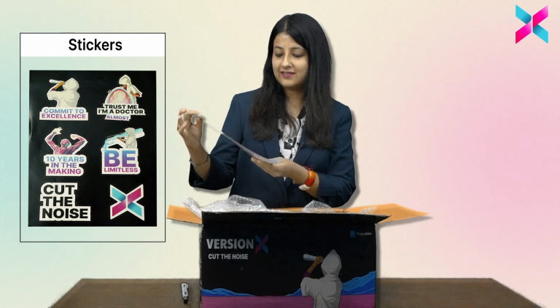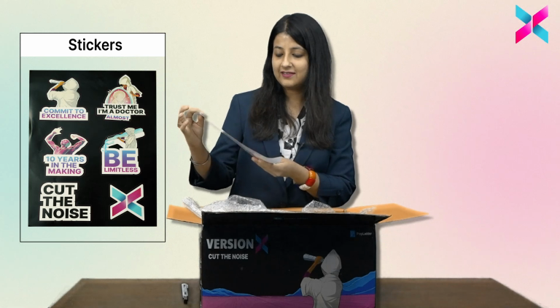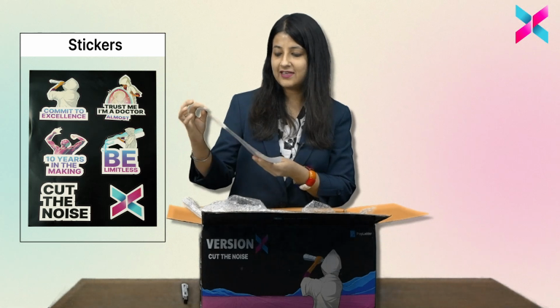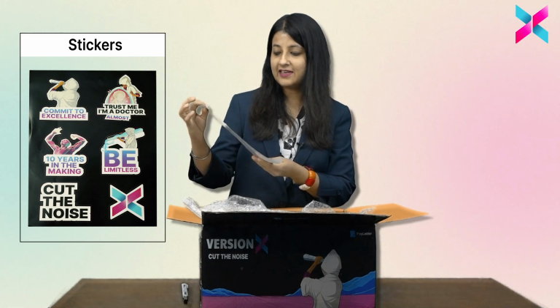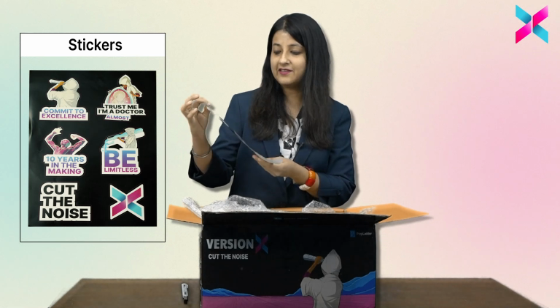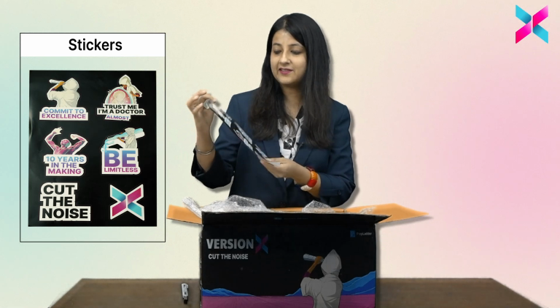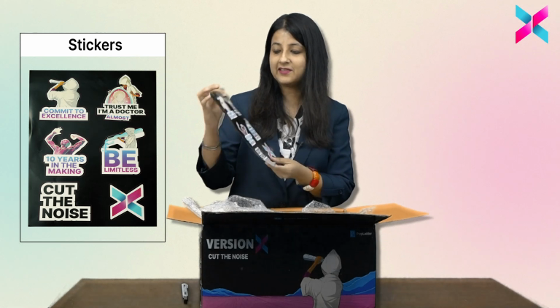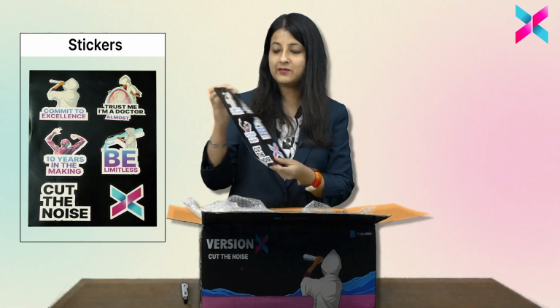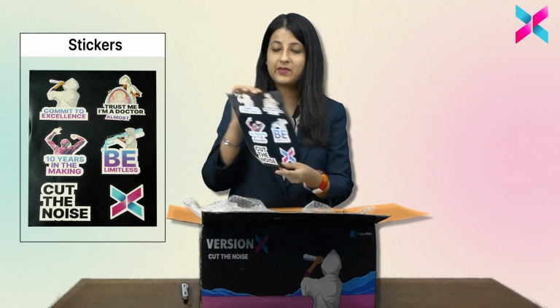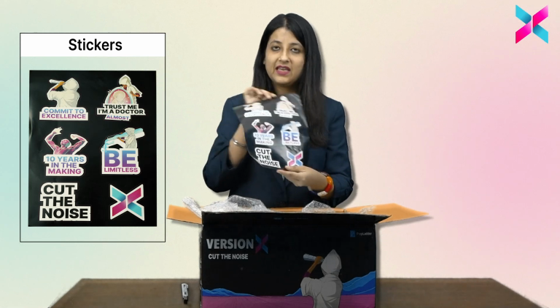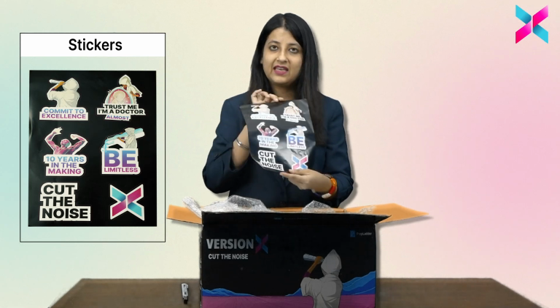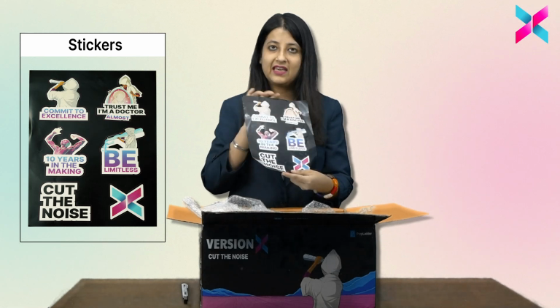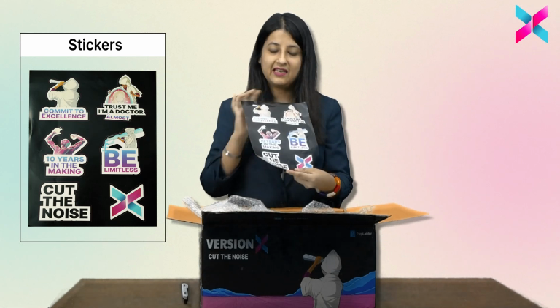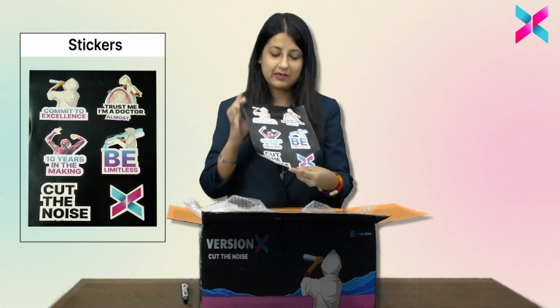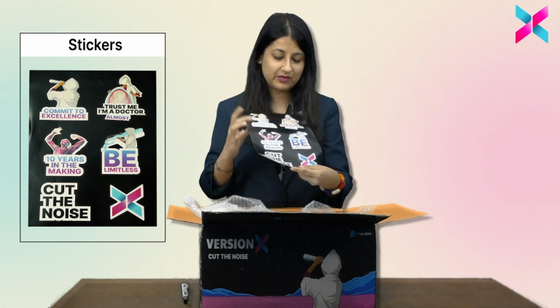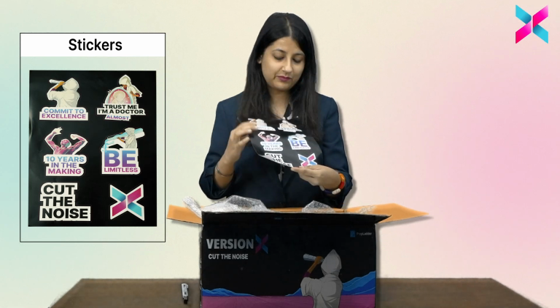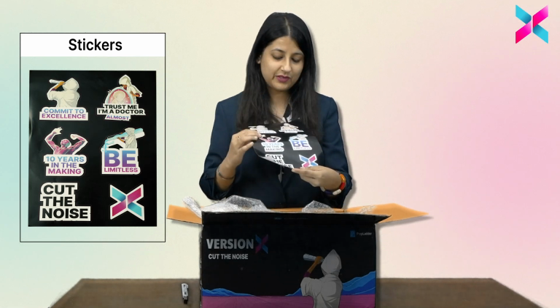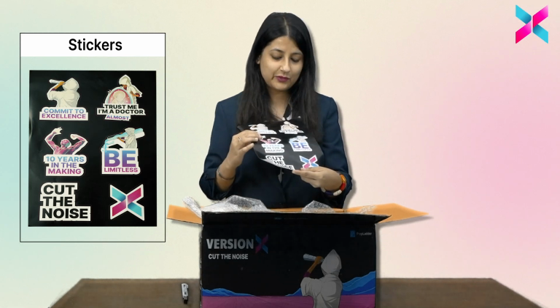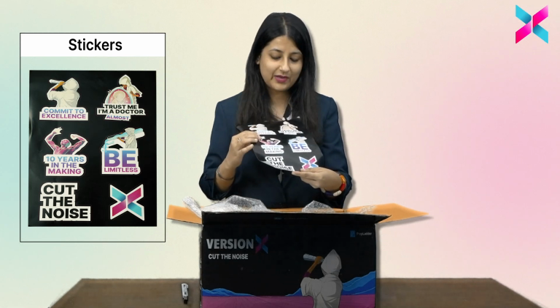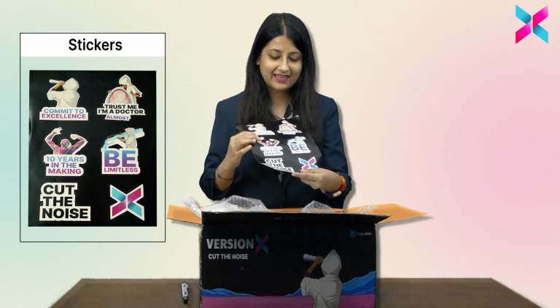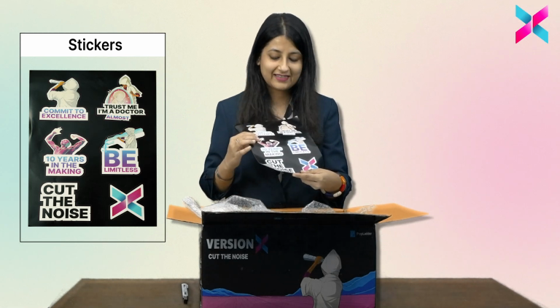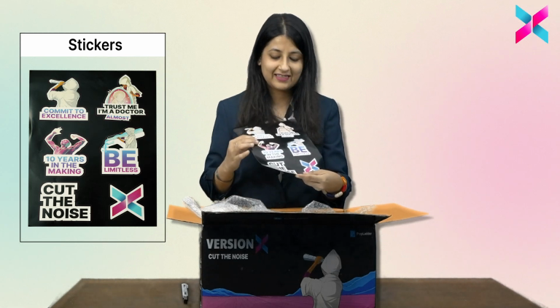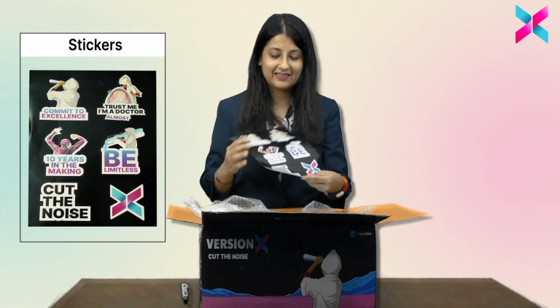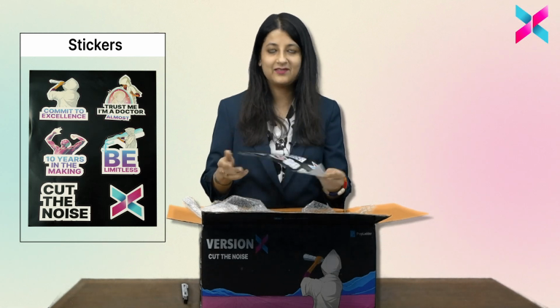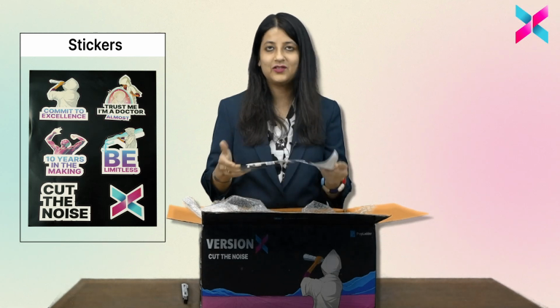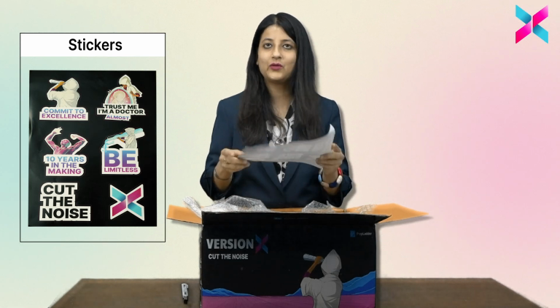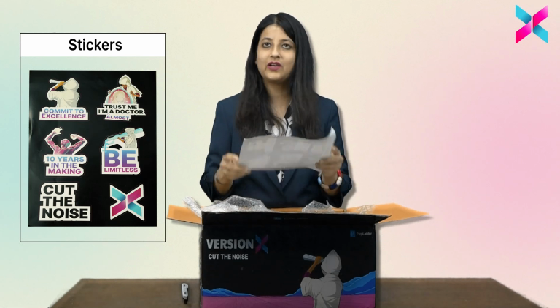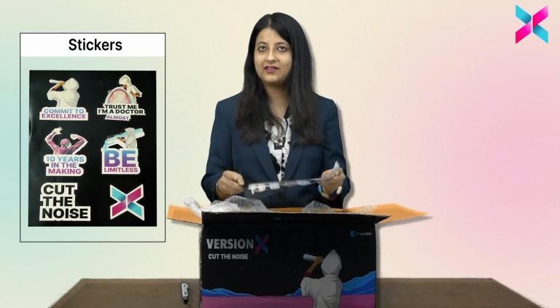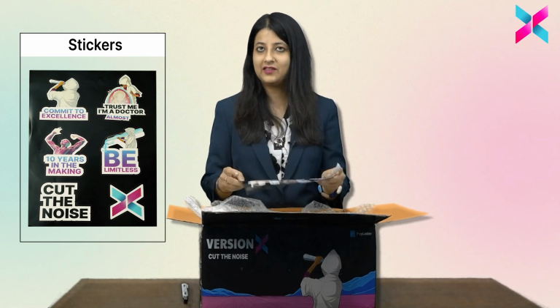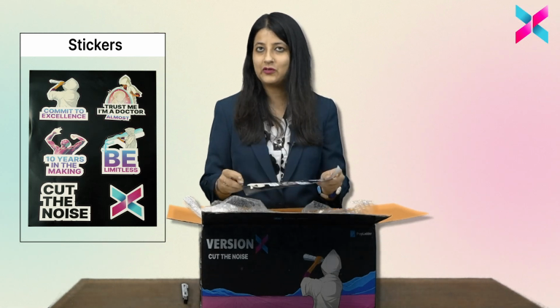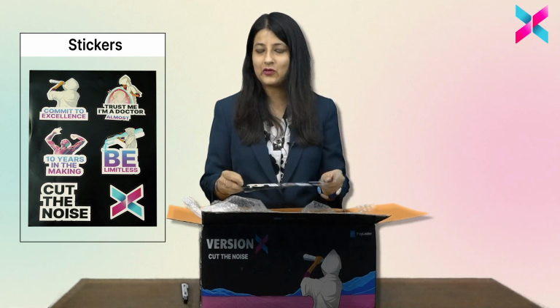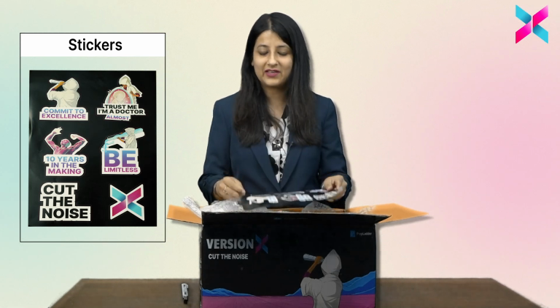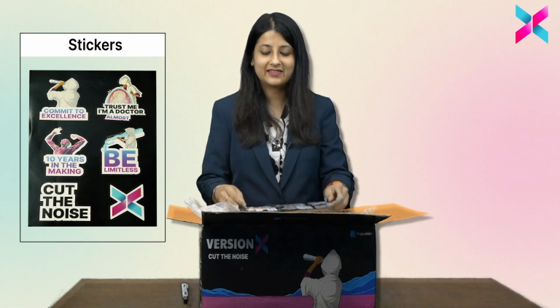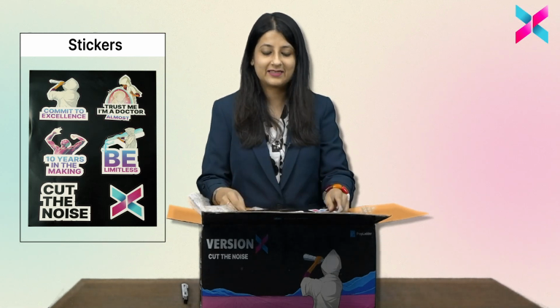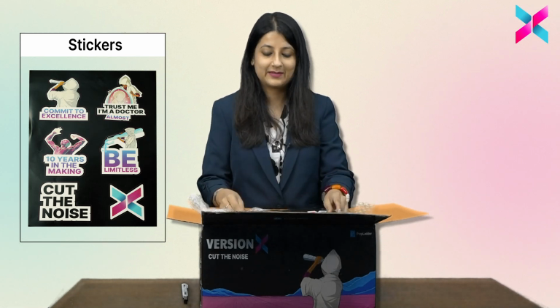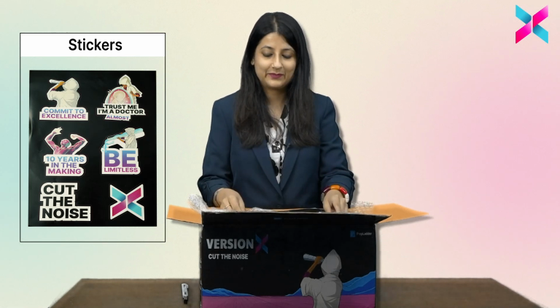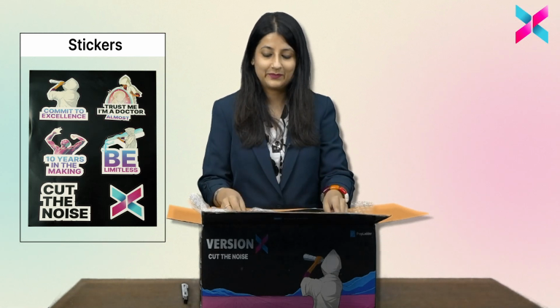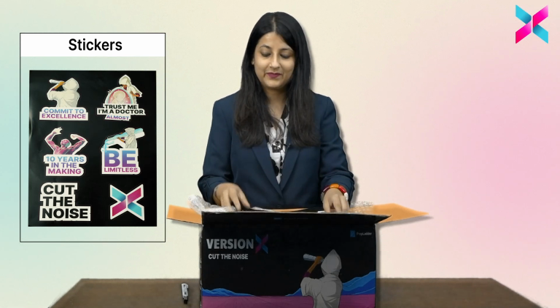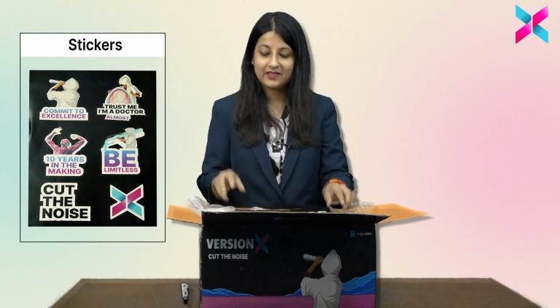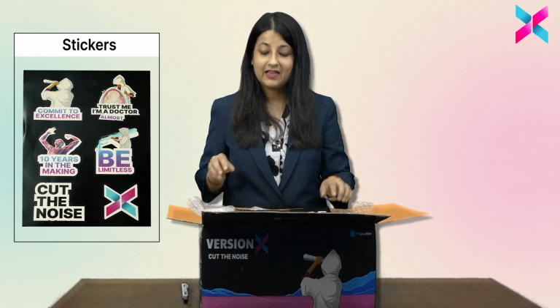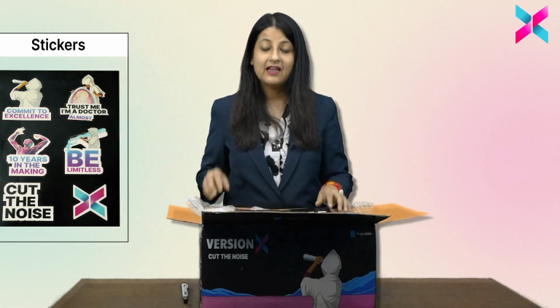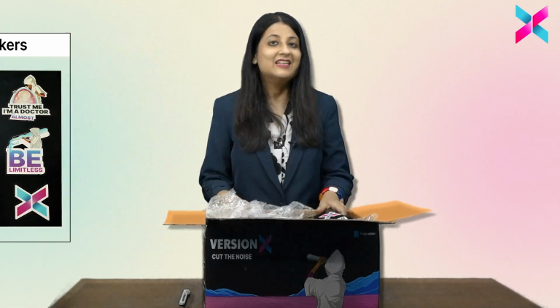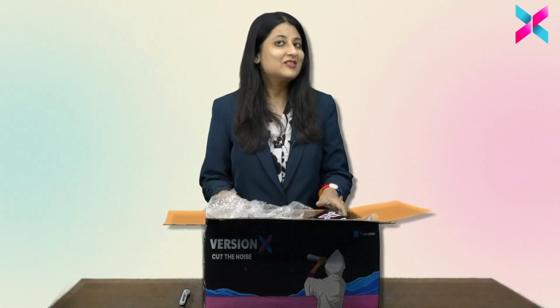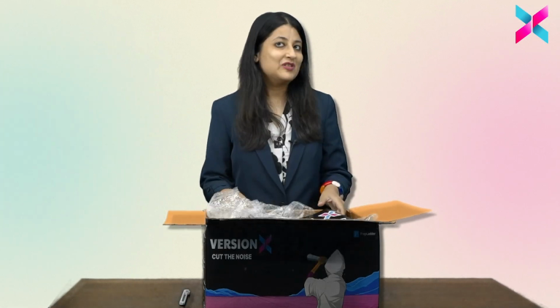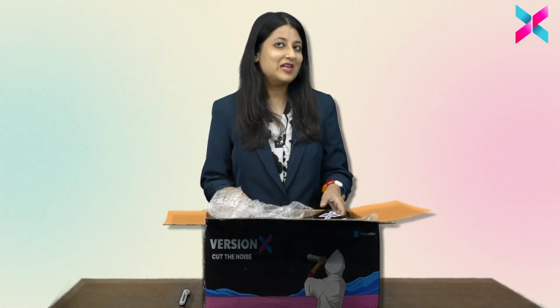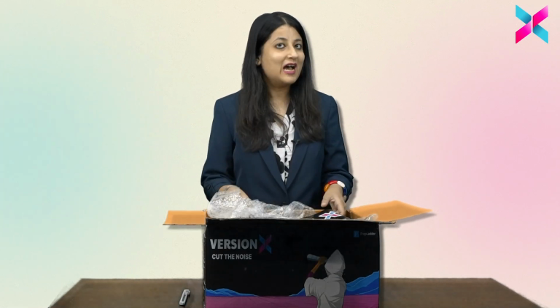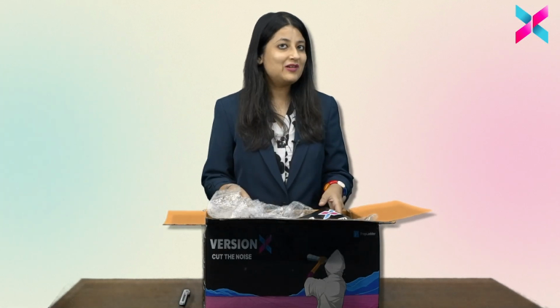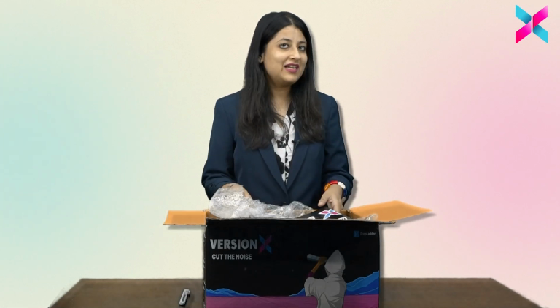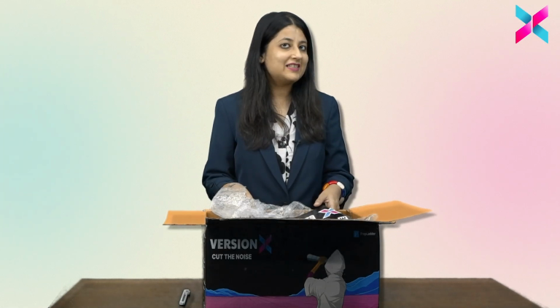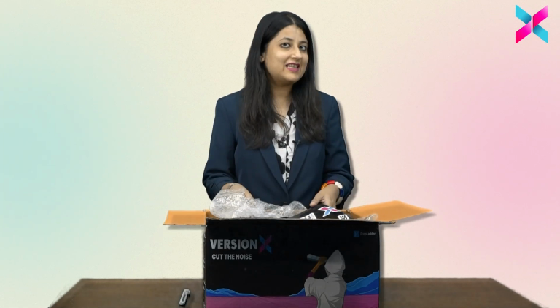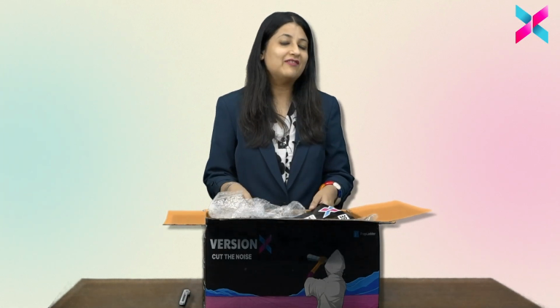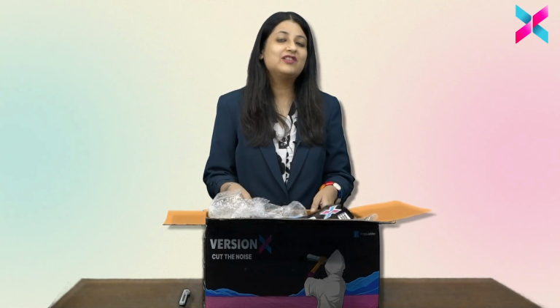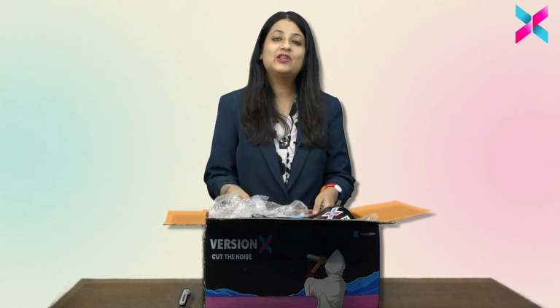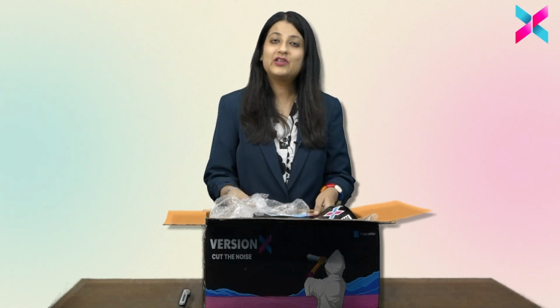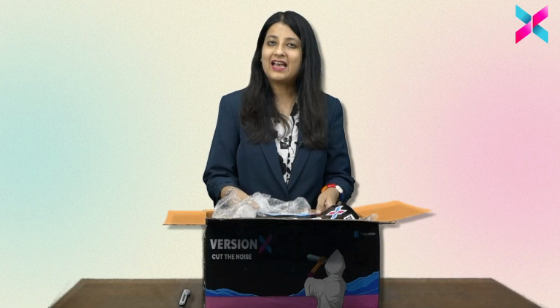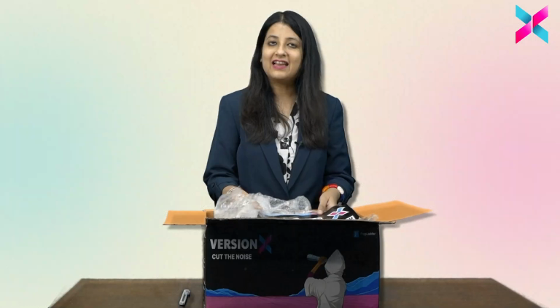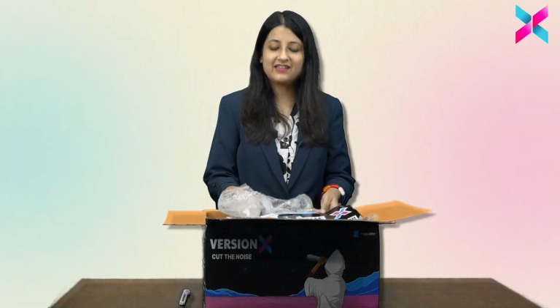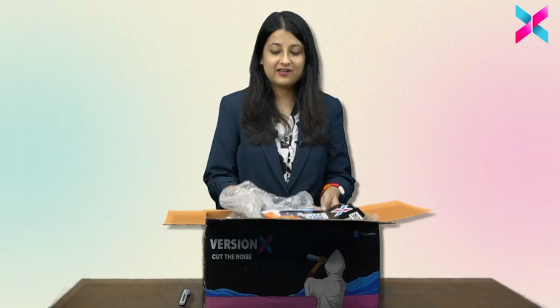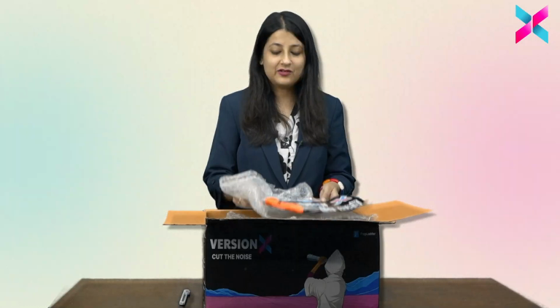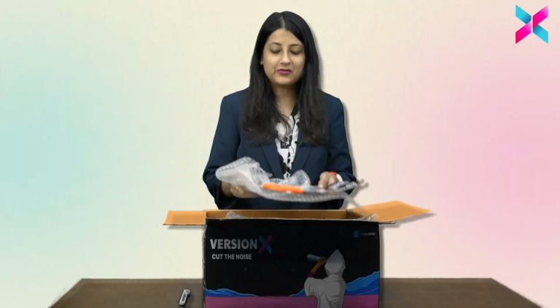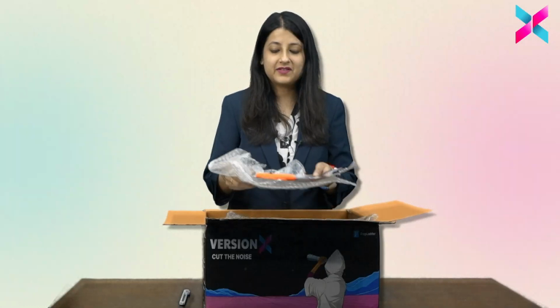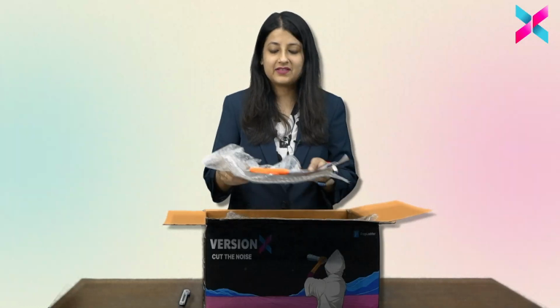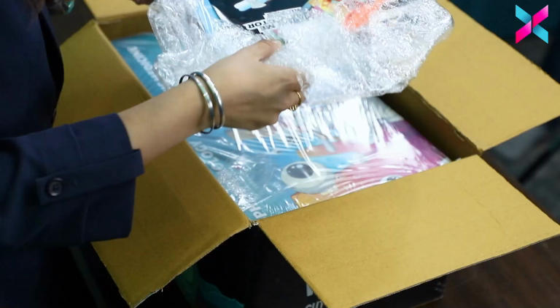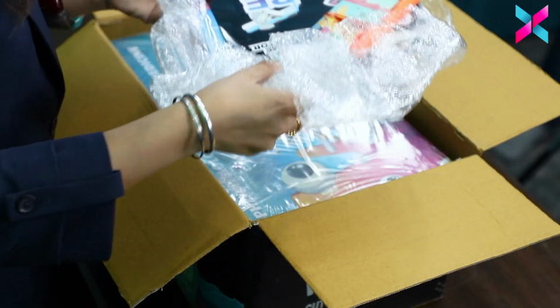10 years in the making, commitment to excellence. So now let us have a look at our NodeSex.